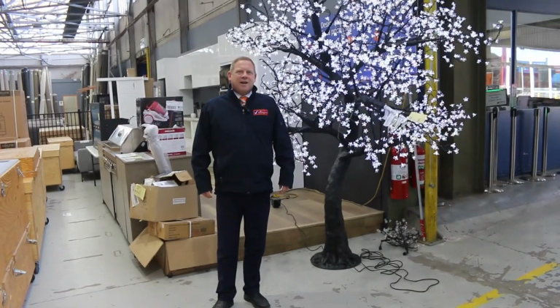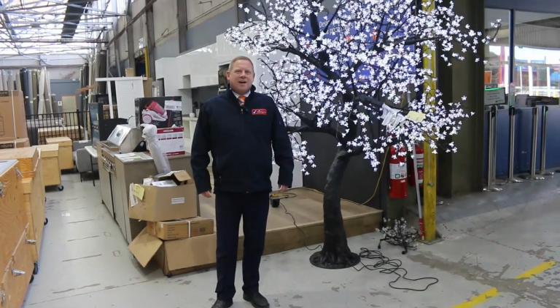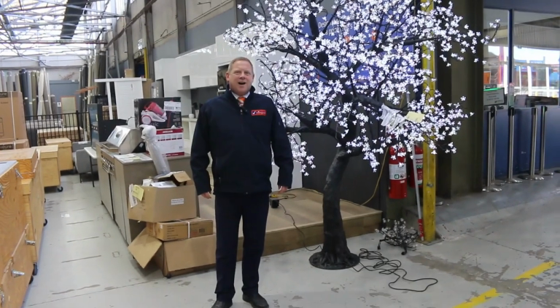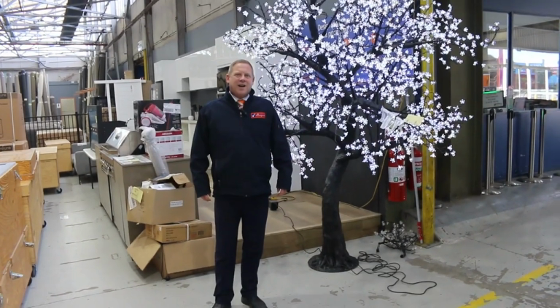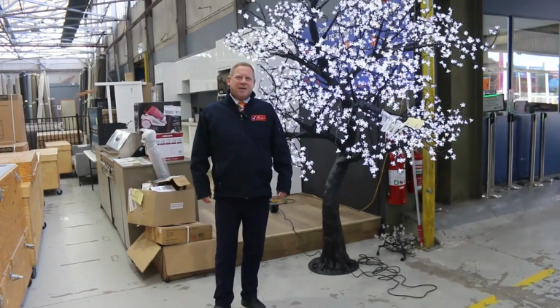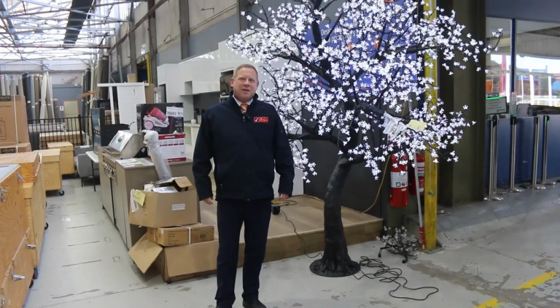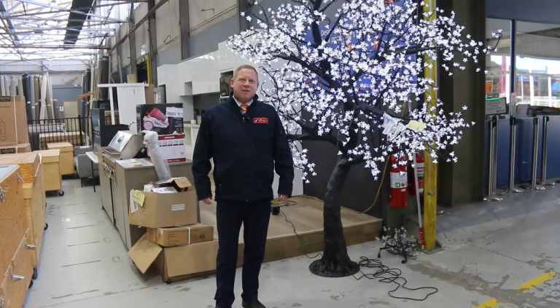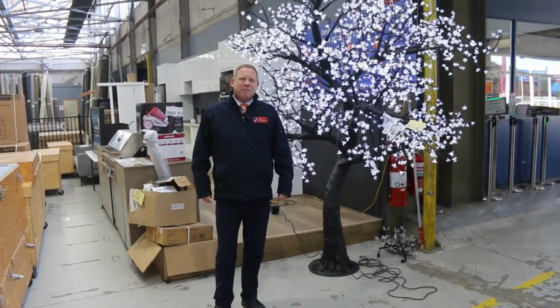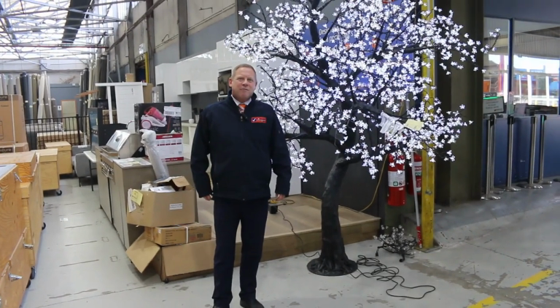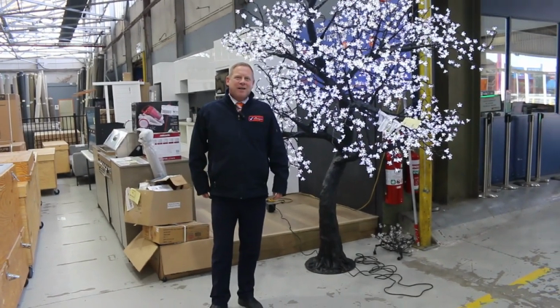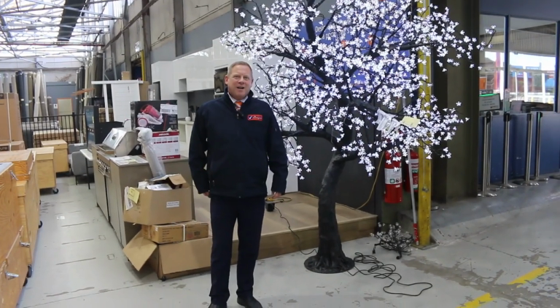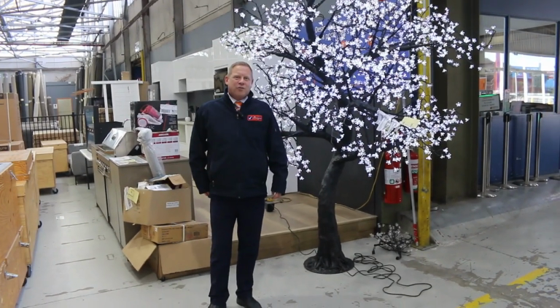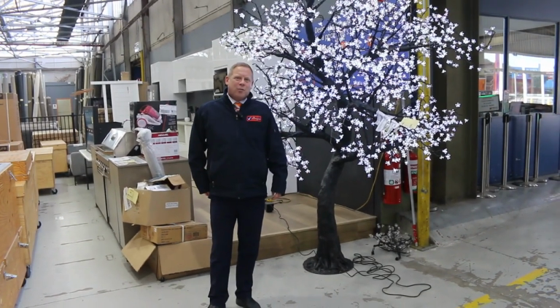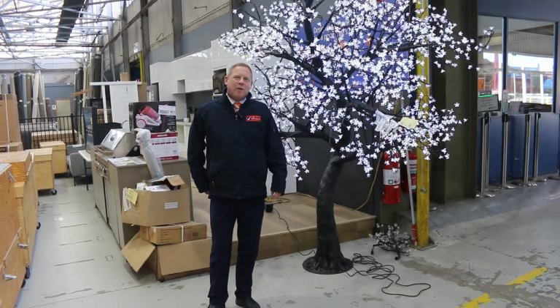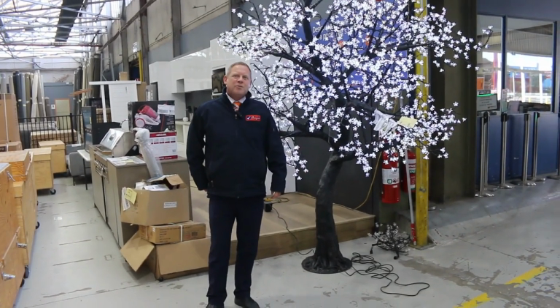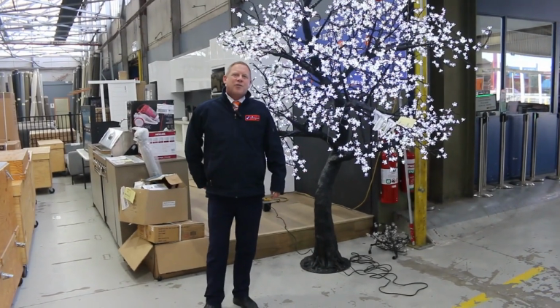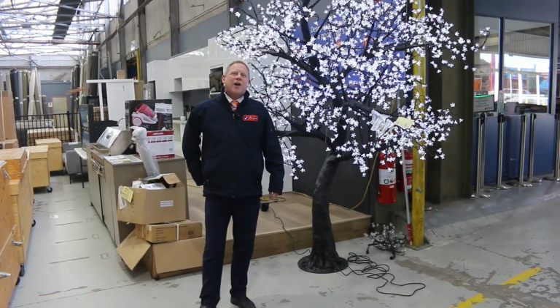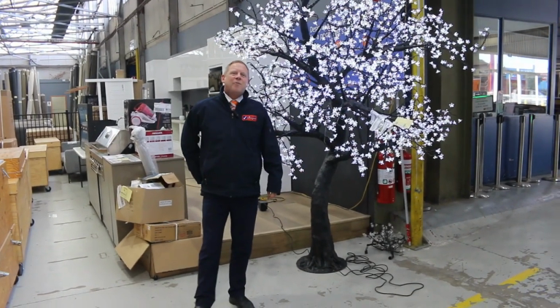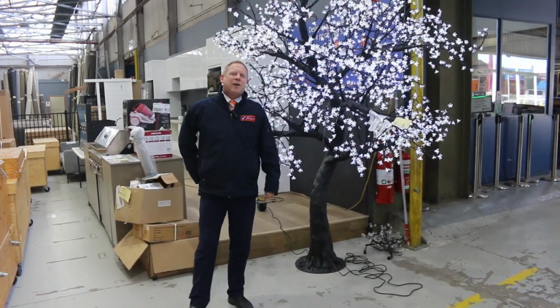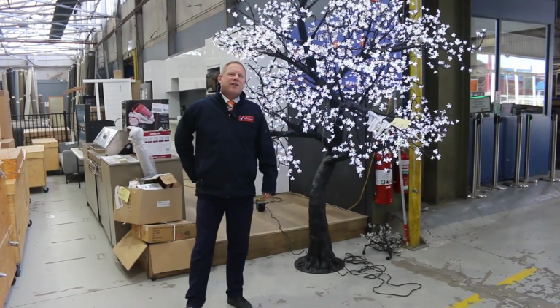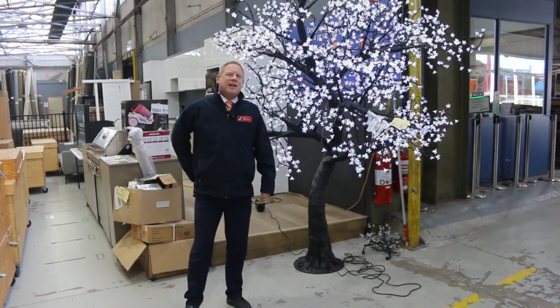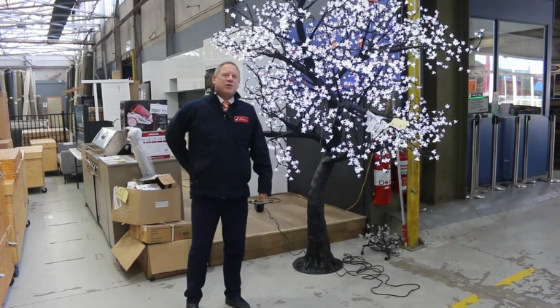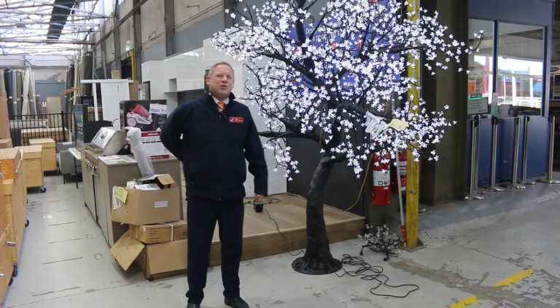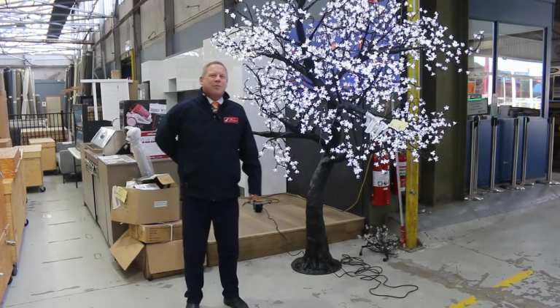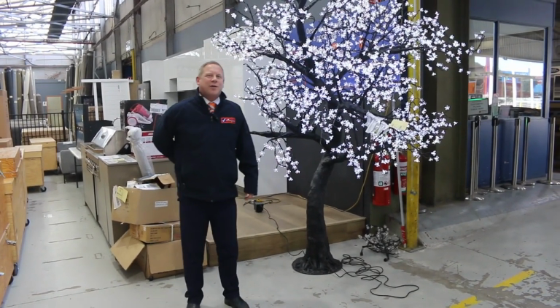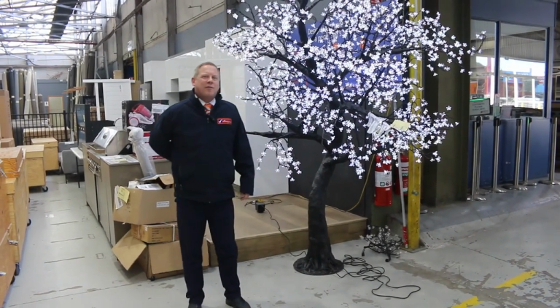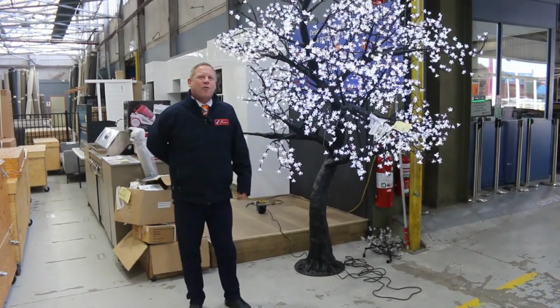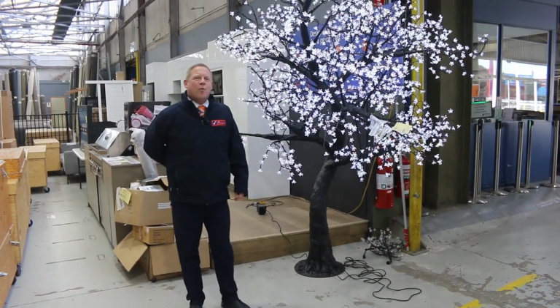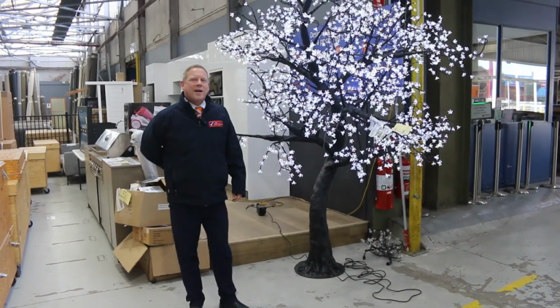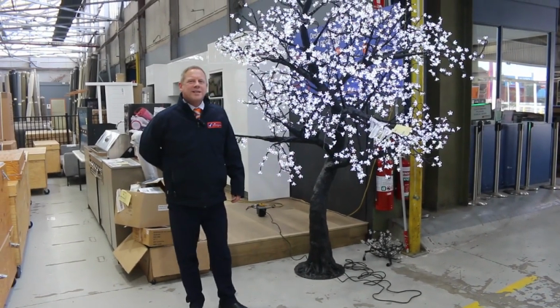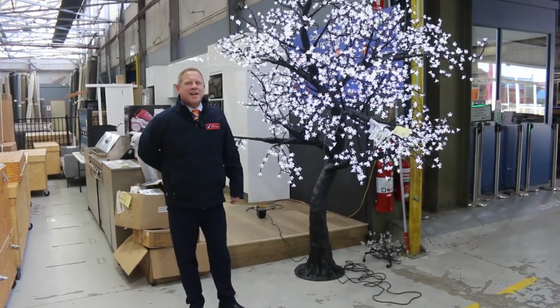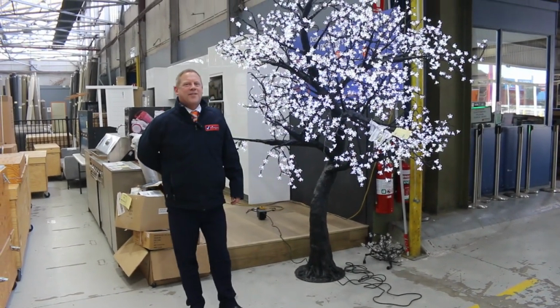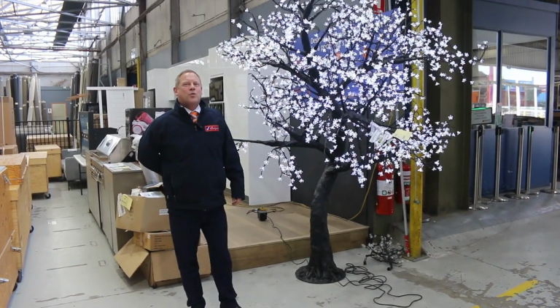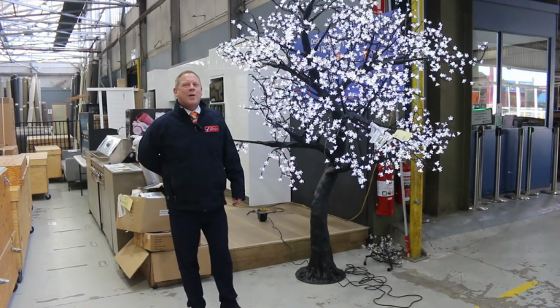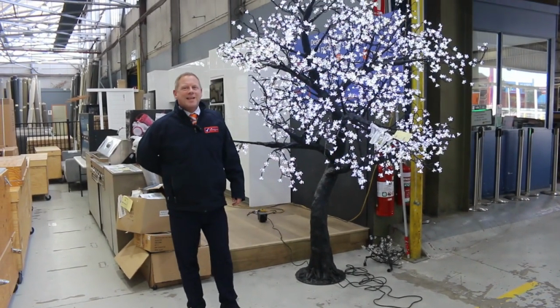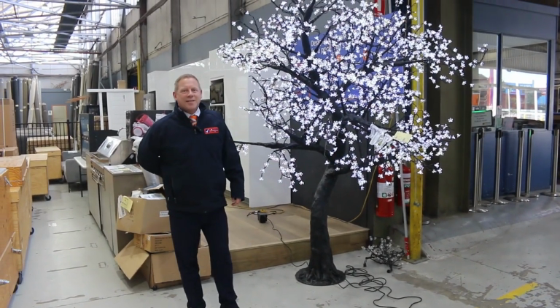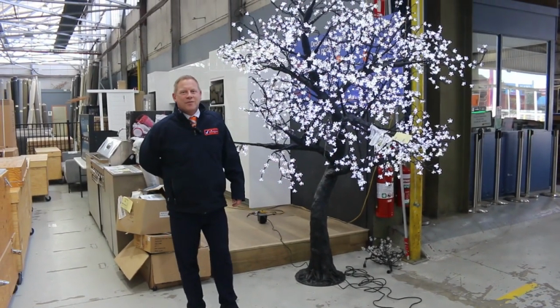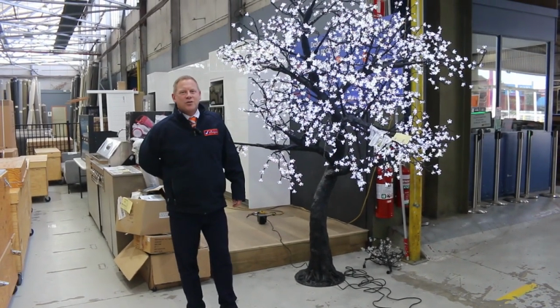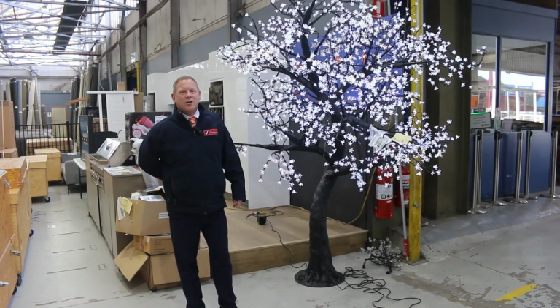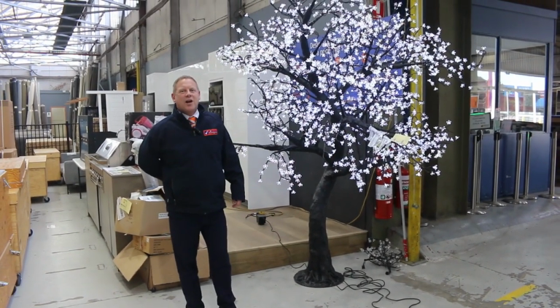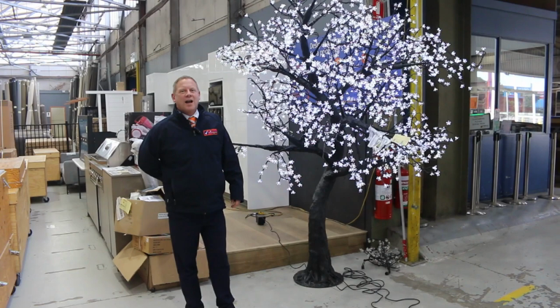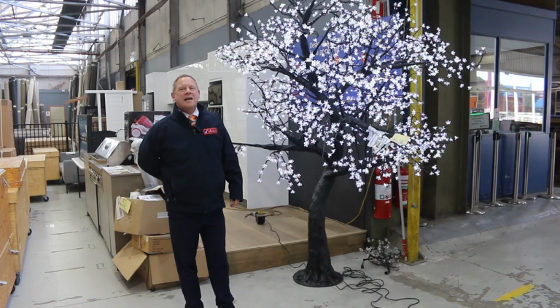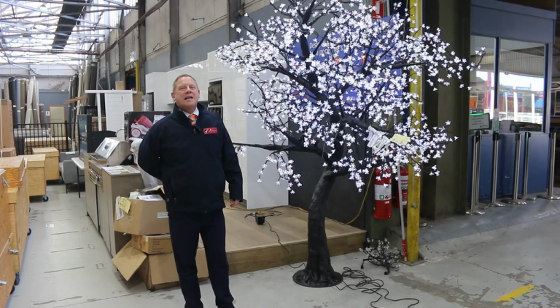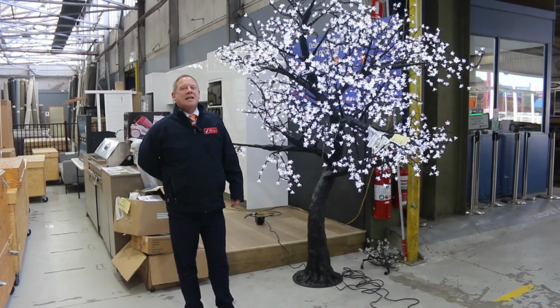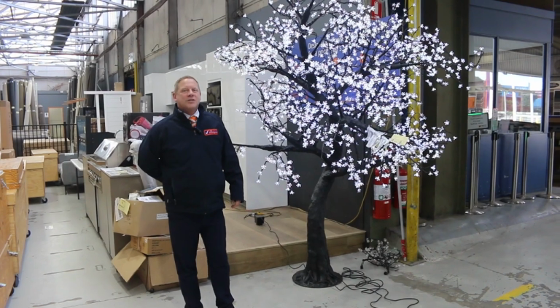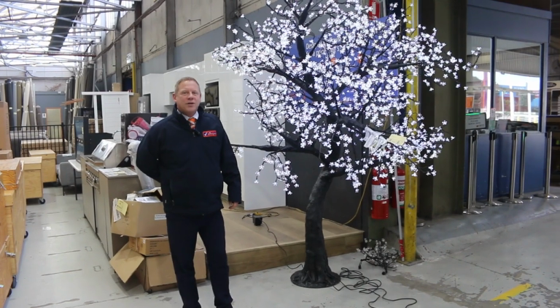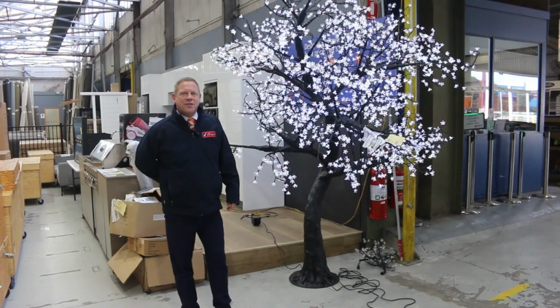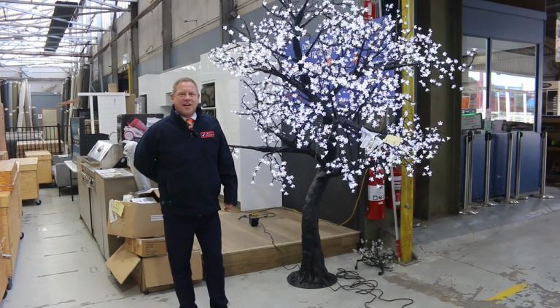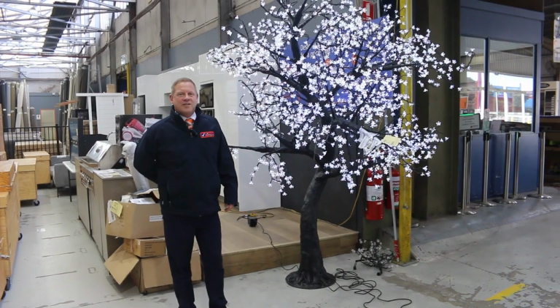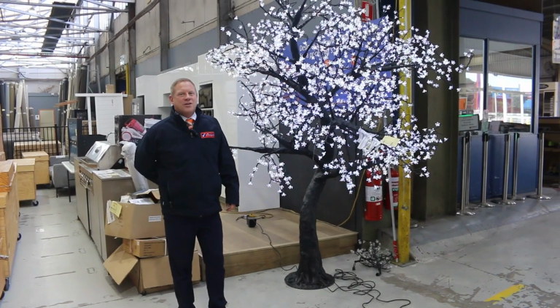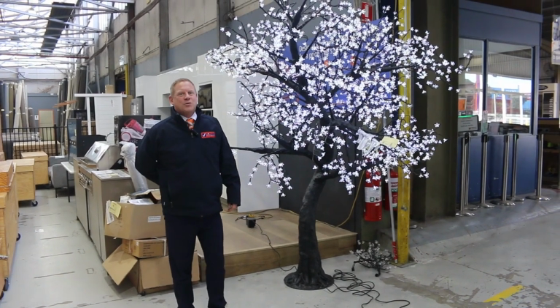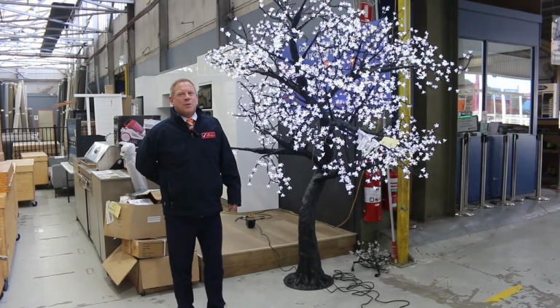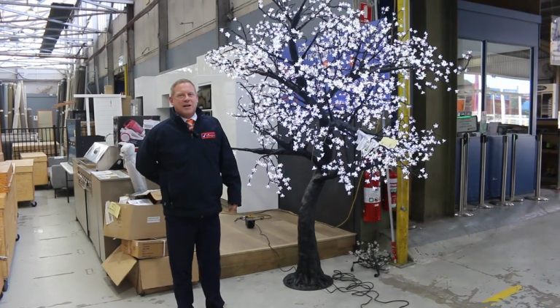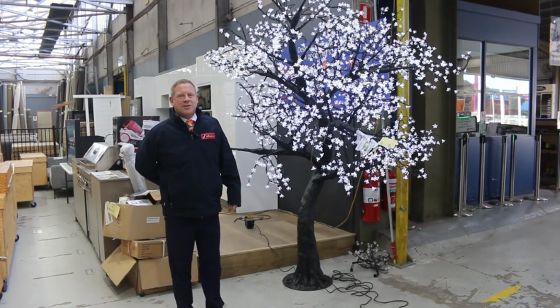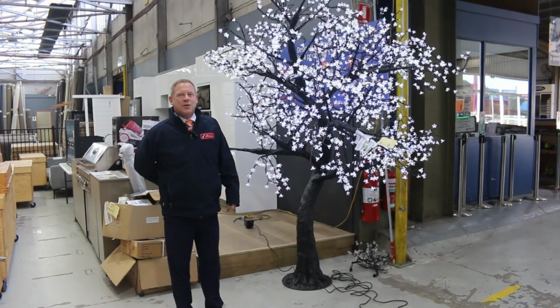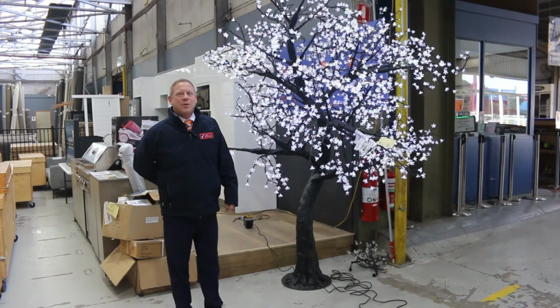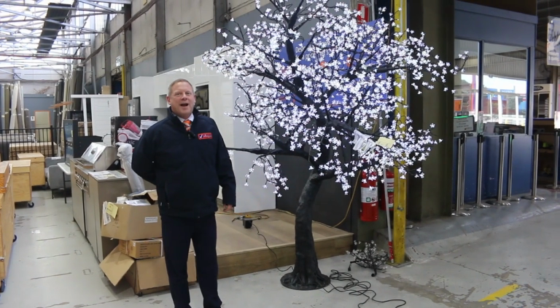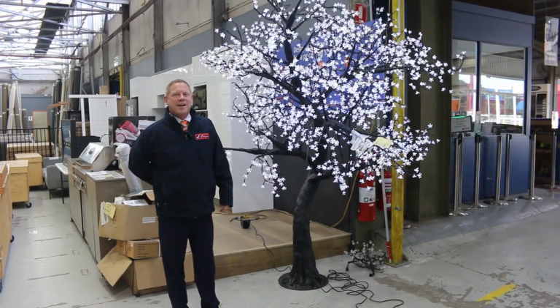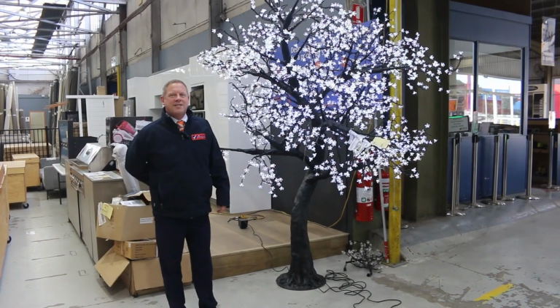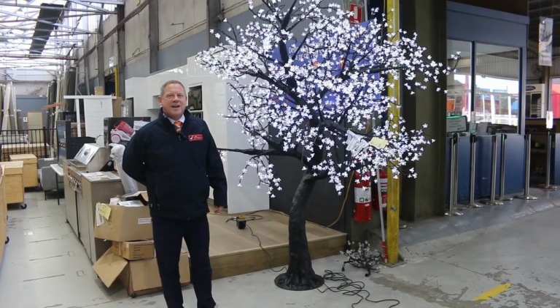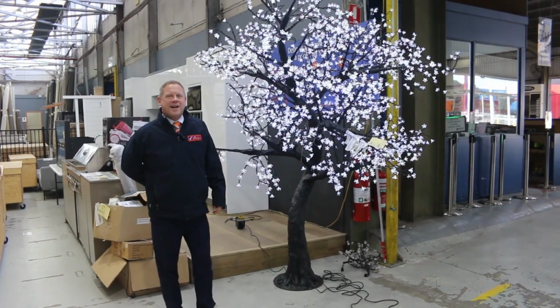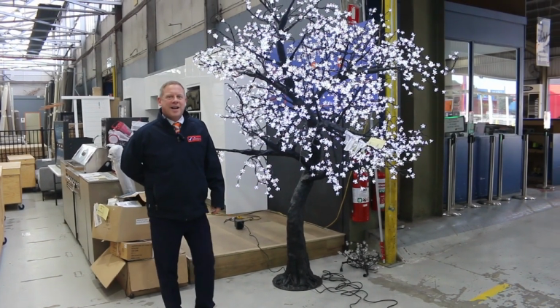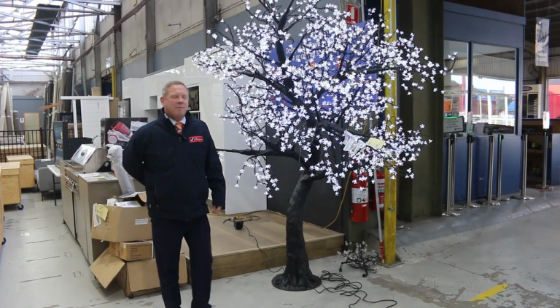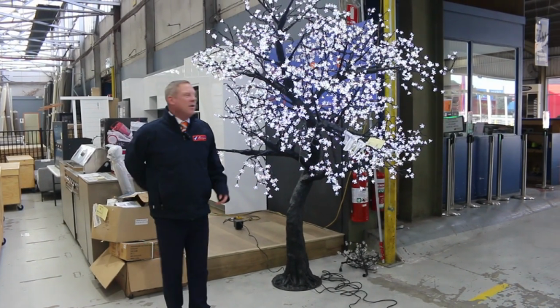Hi, I'm Liam from Fowles and welcome to the Home Renovators Auction Preview for Wednesday the 20th of July 2022 at 10am.